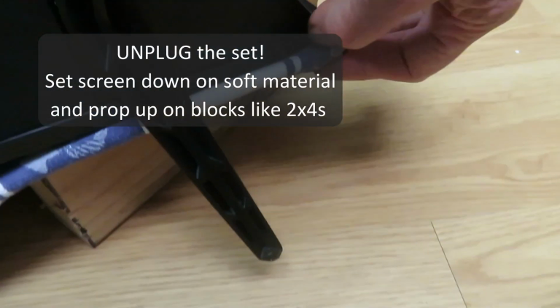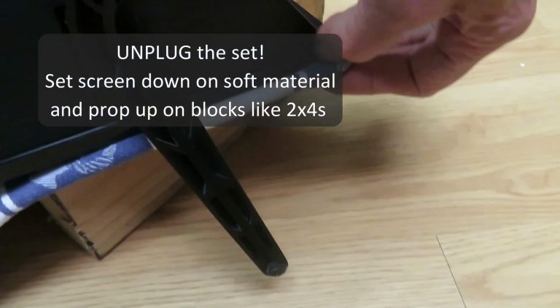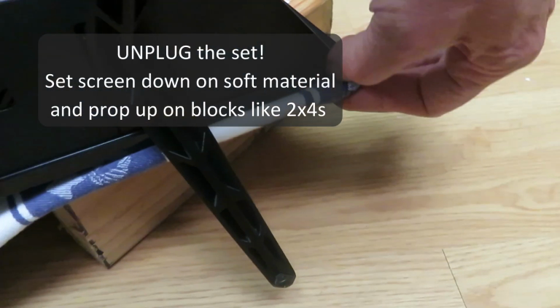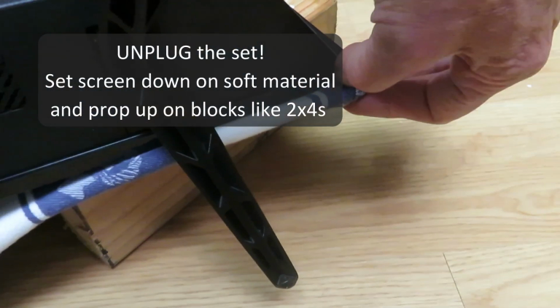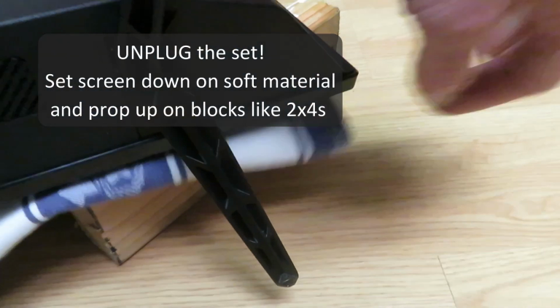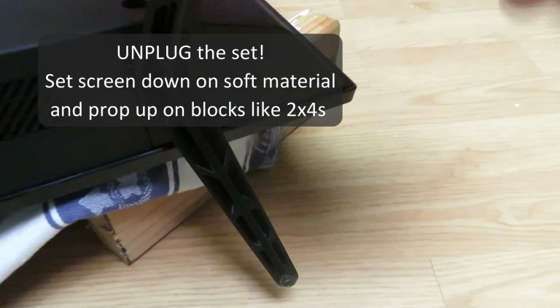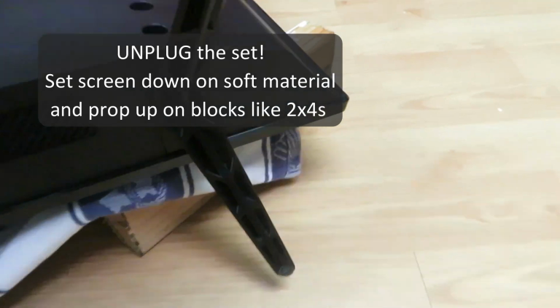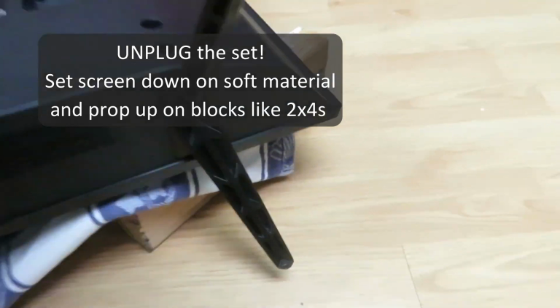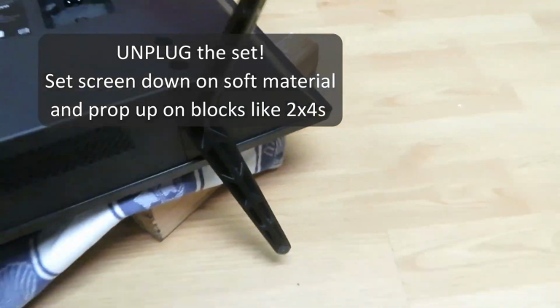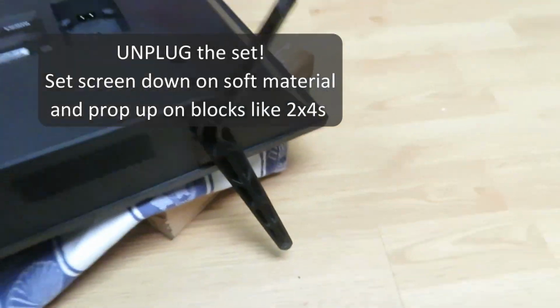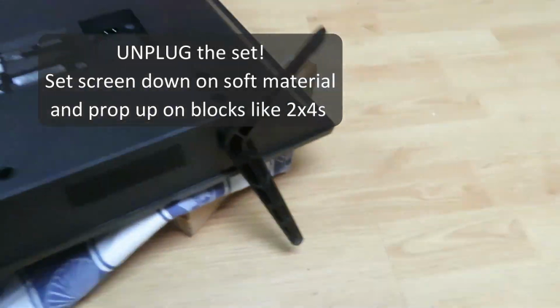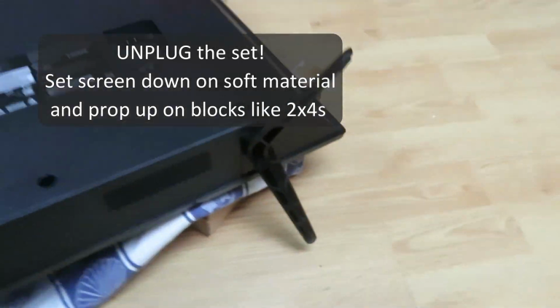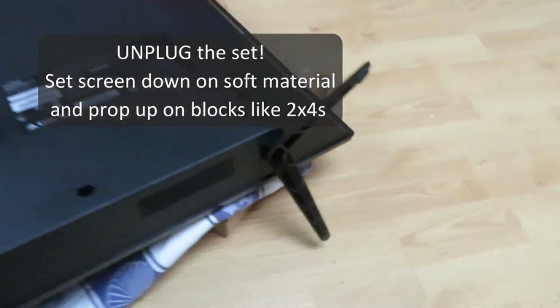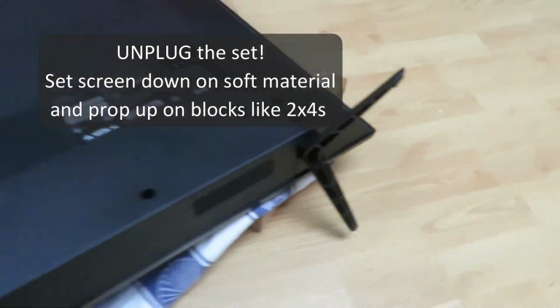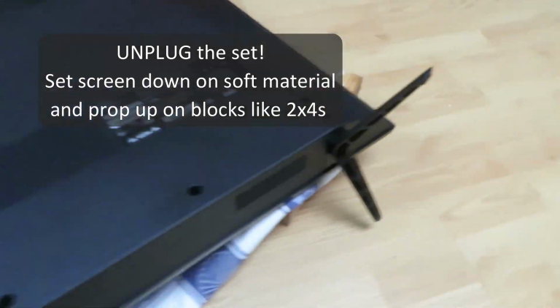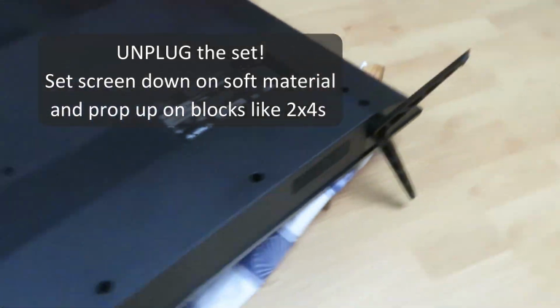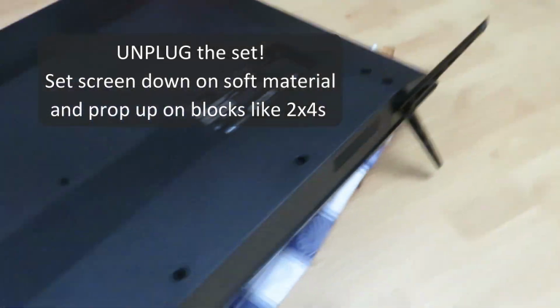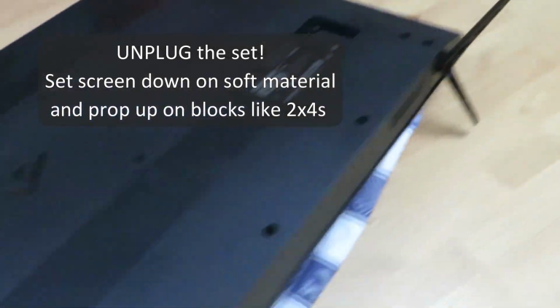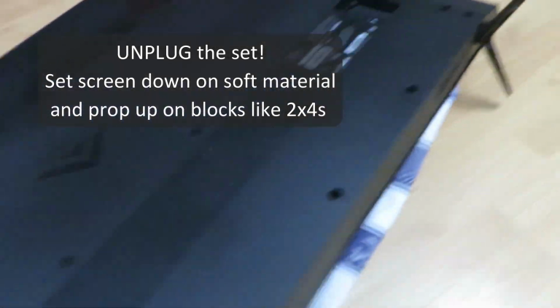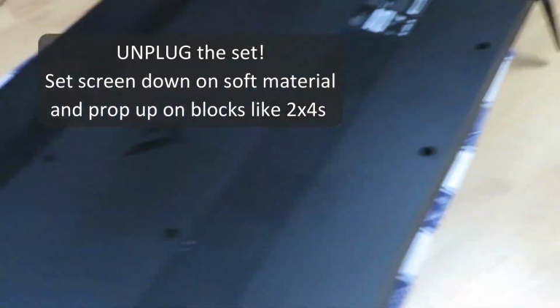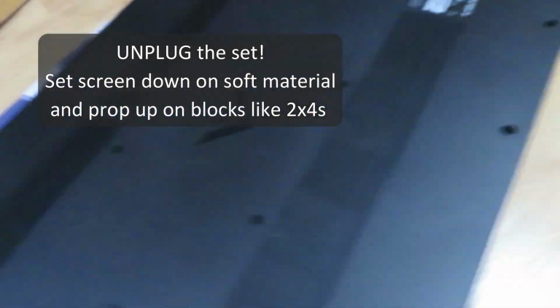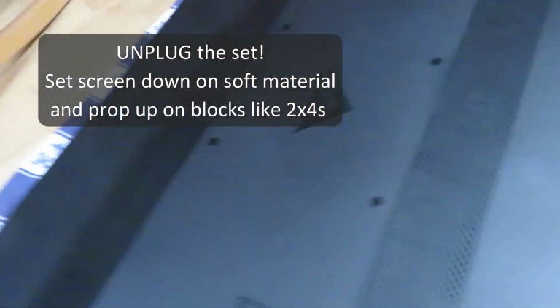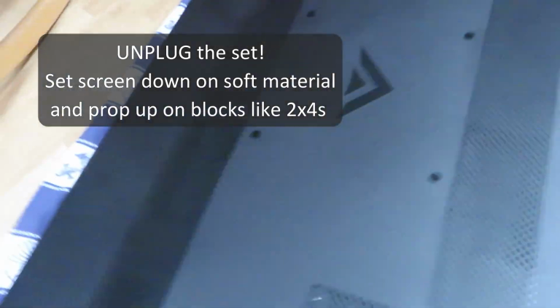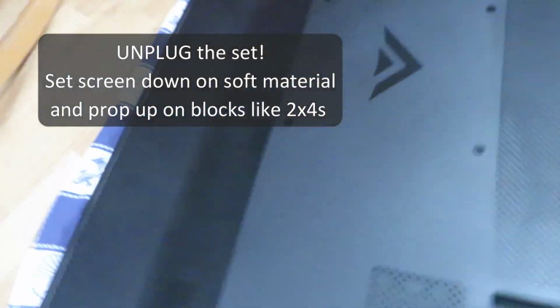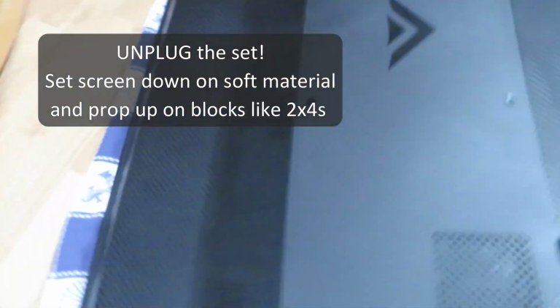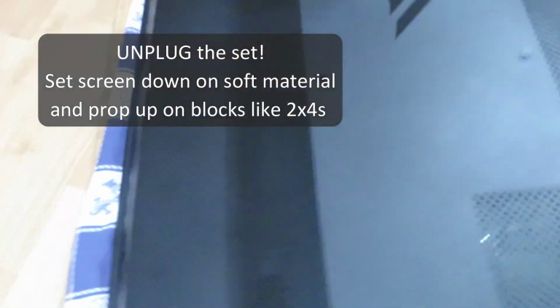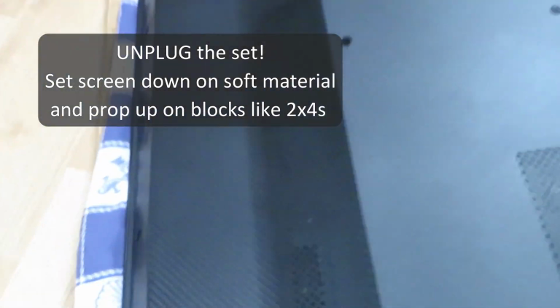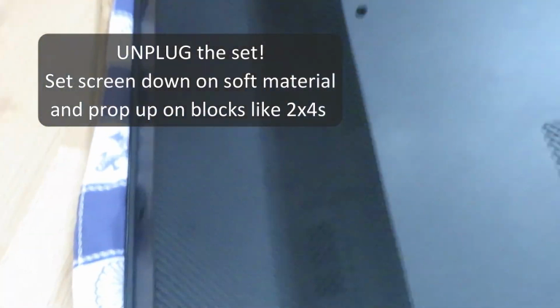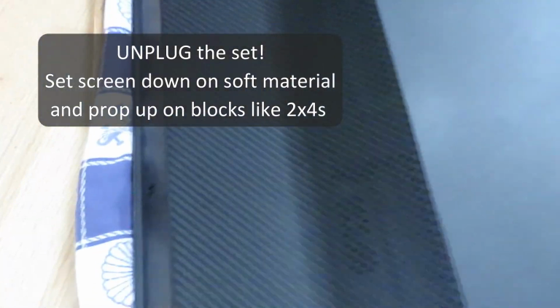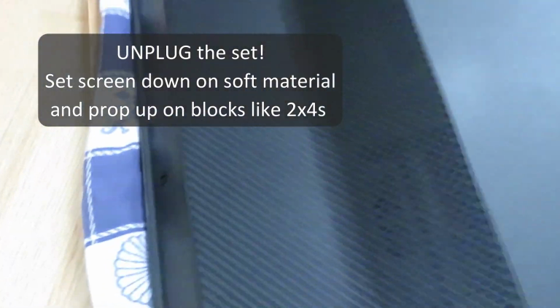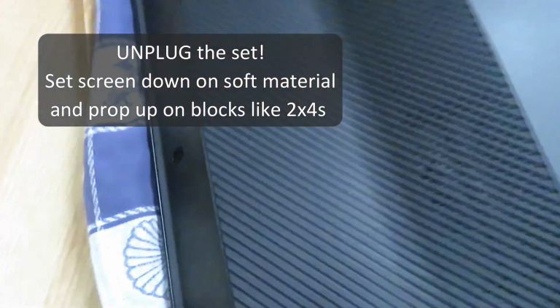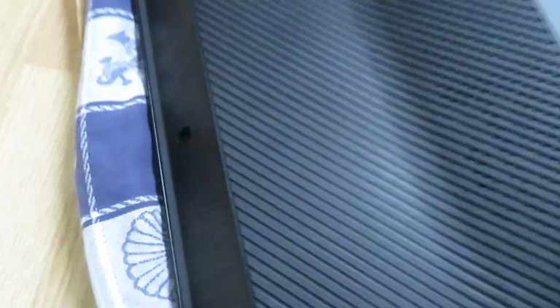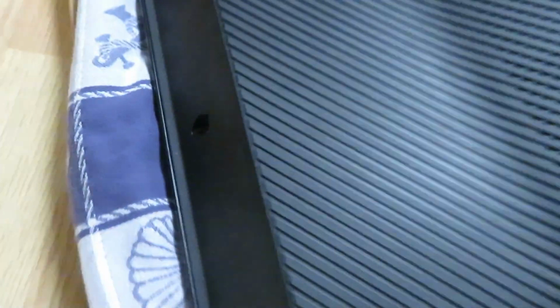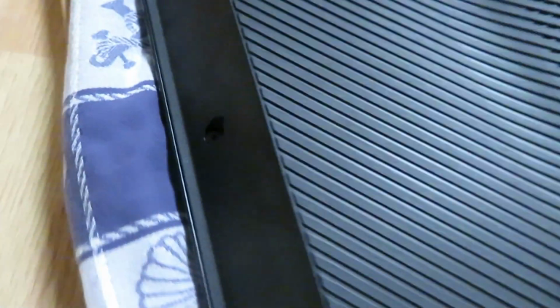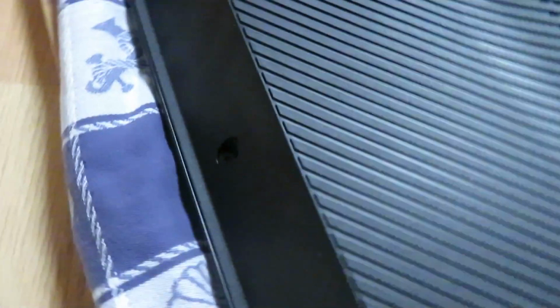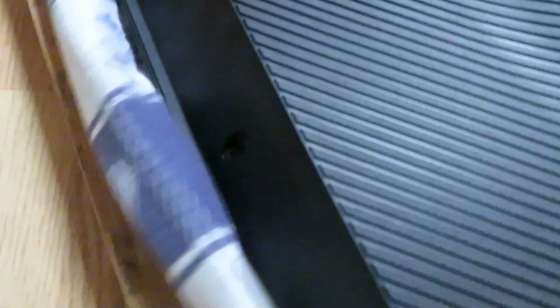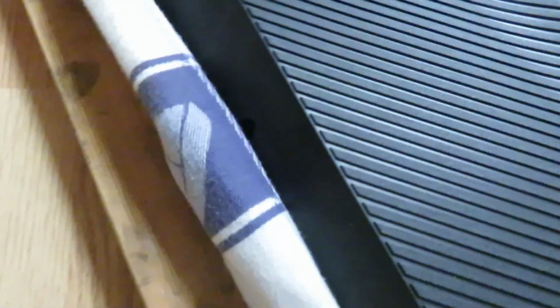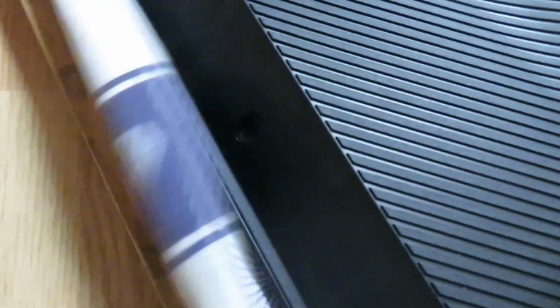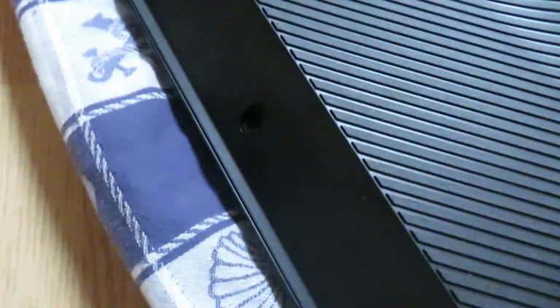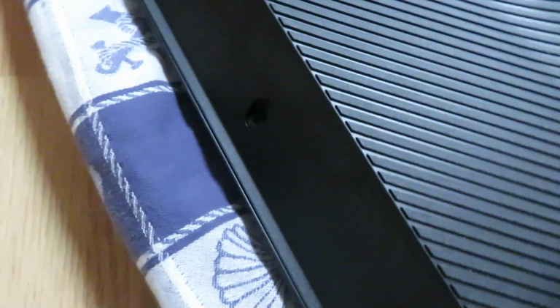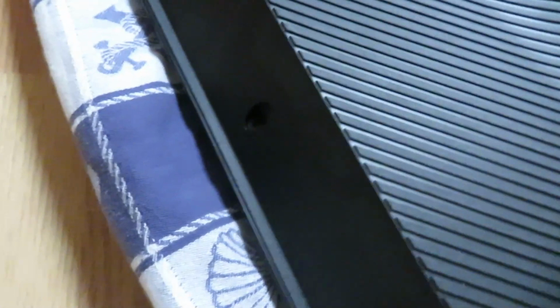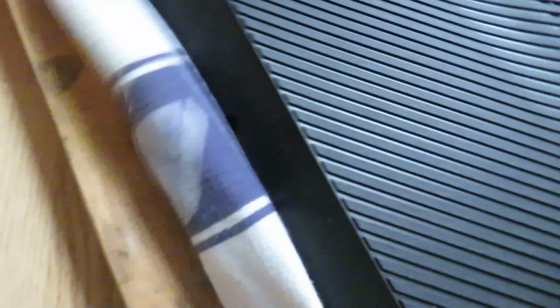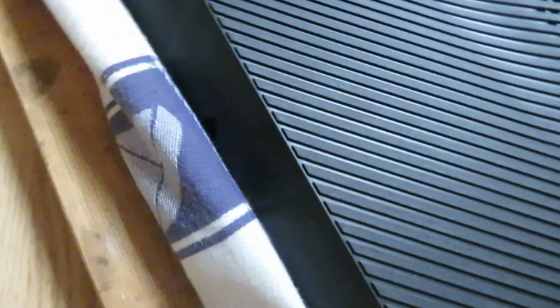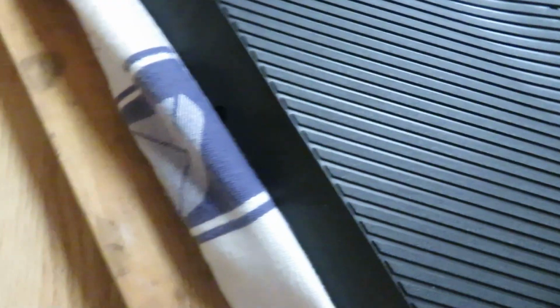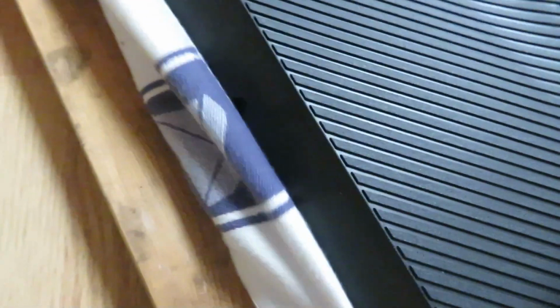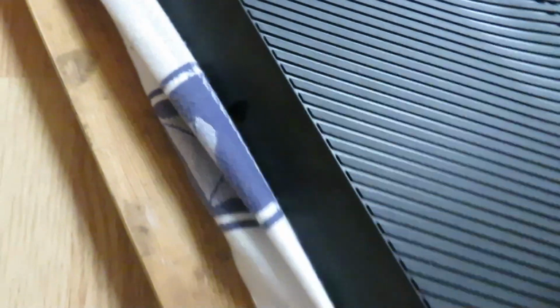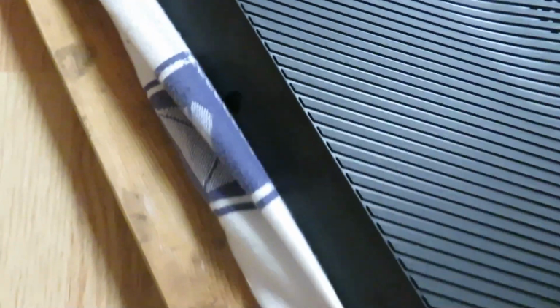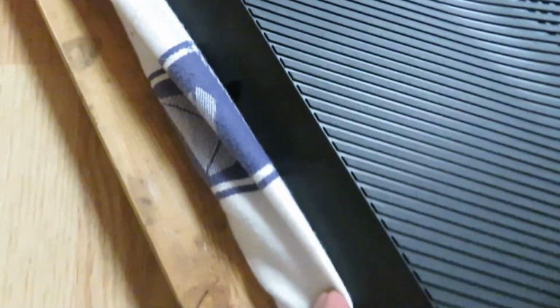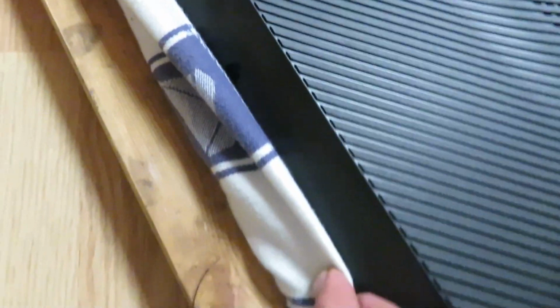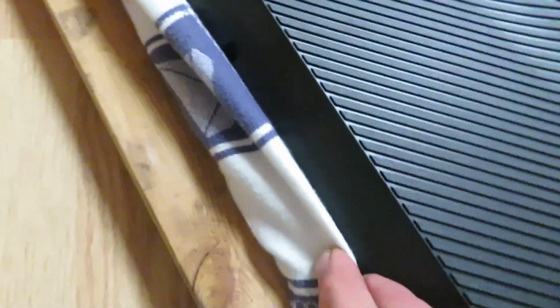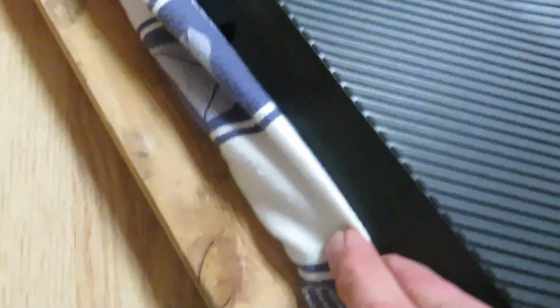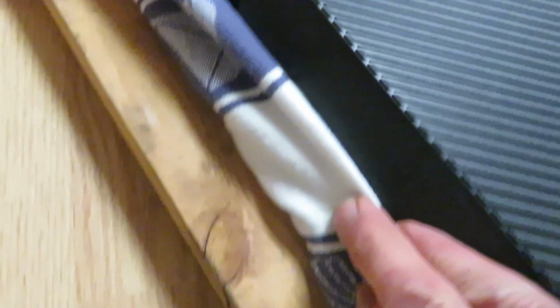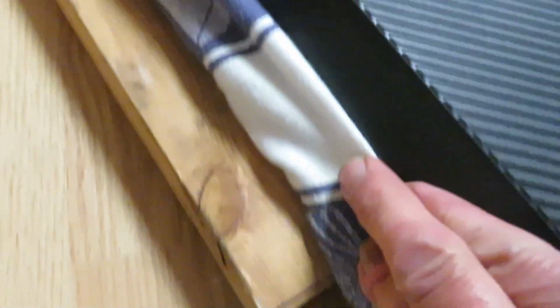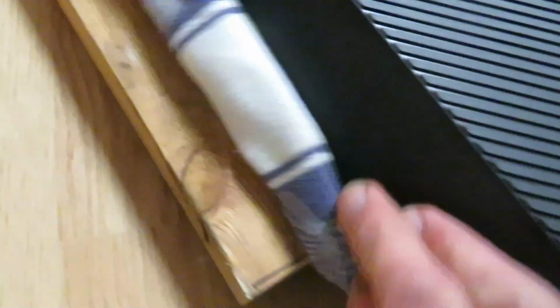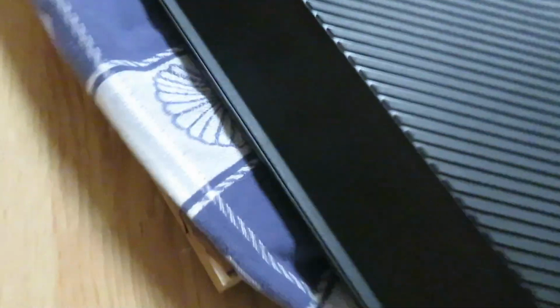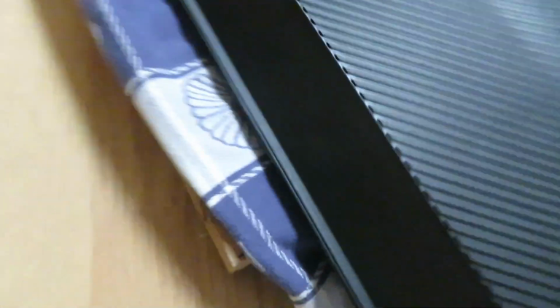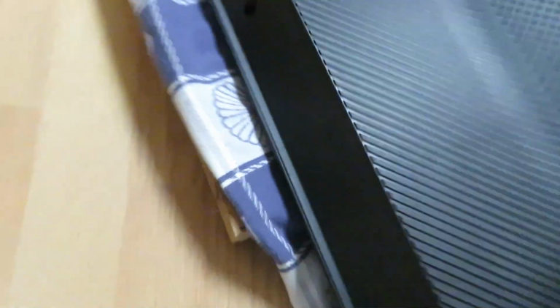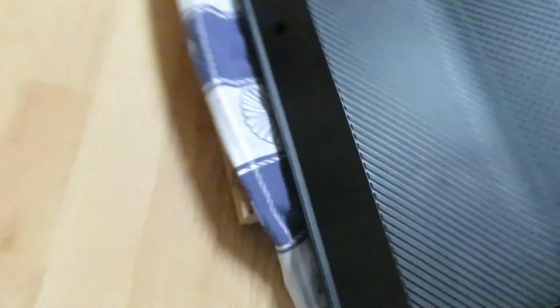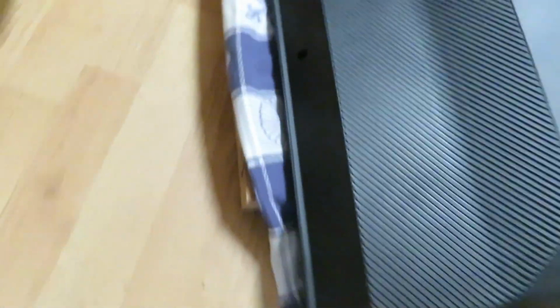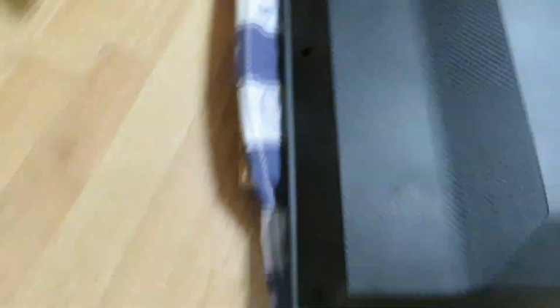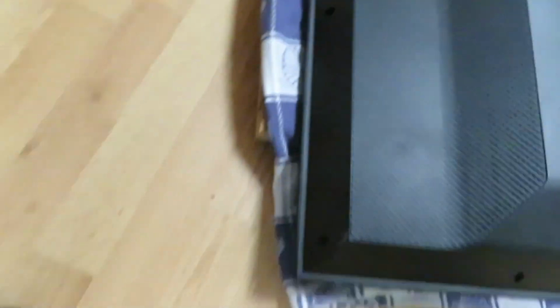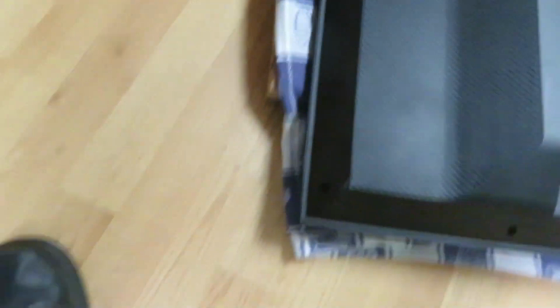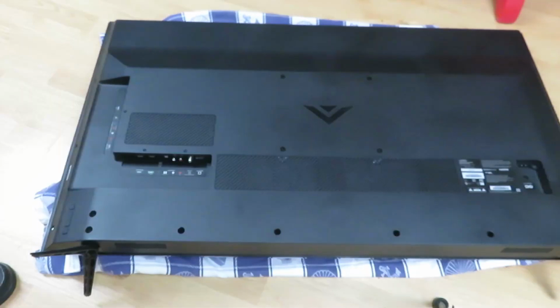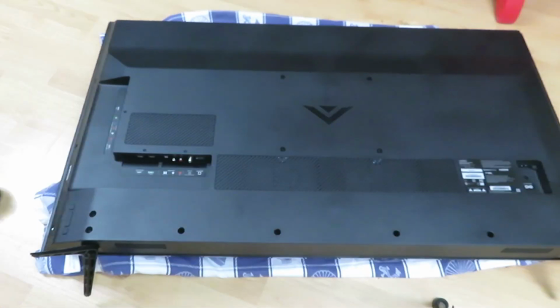We're going to unplug the set, set it down on something soft, with some 2x4s underneath there too, take it apart and see what's going on.